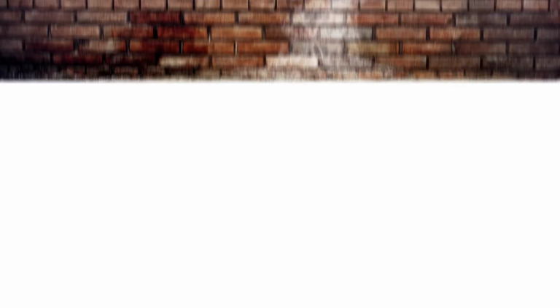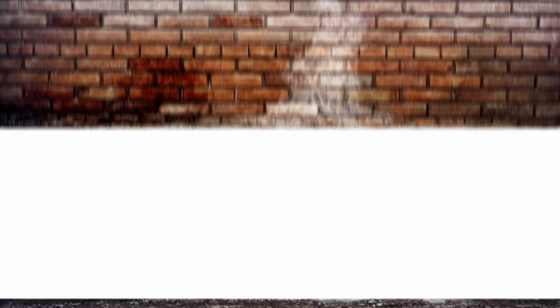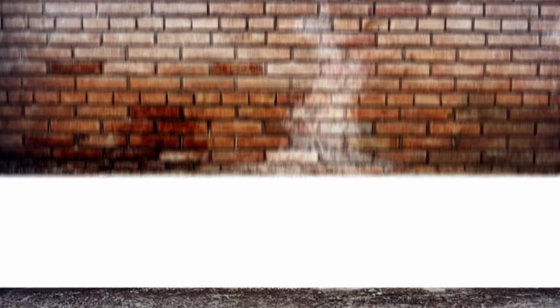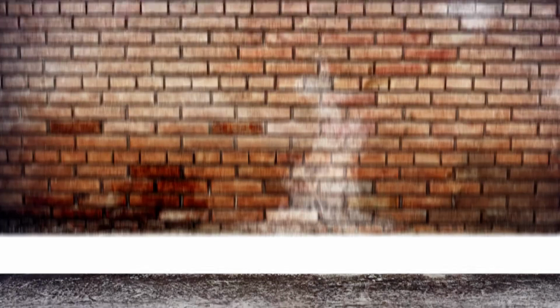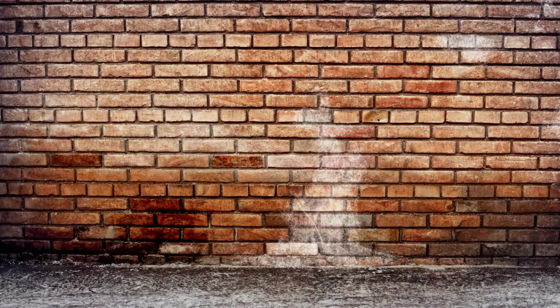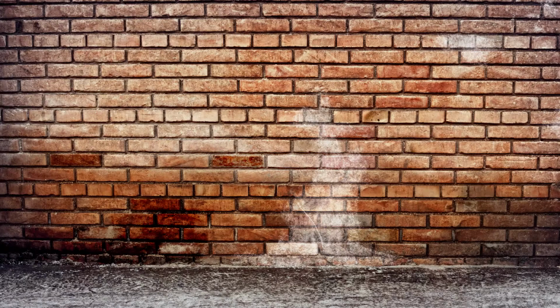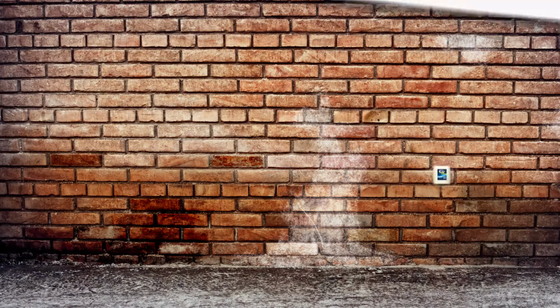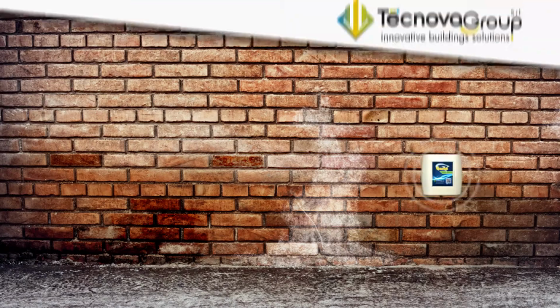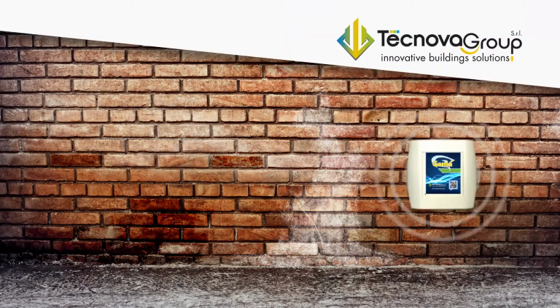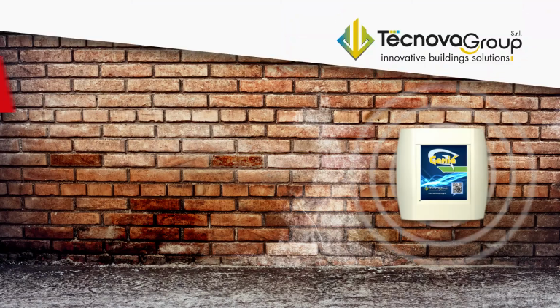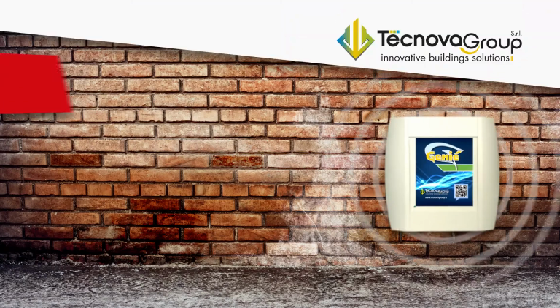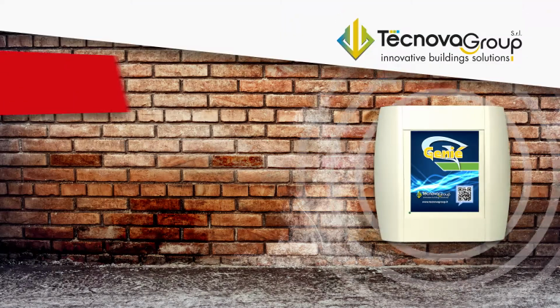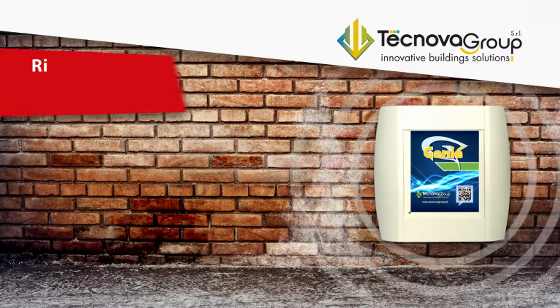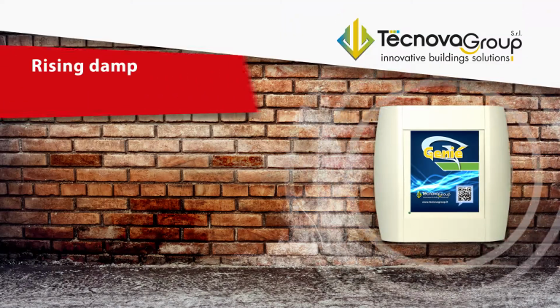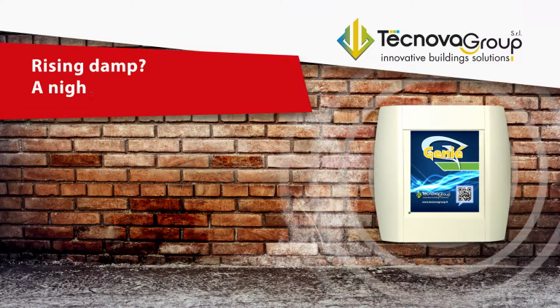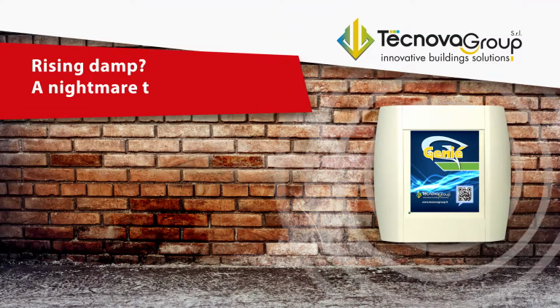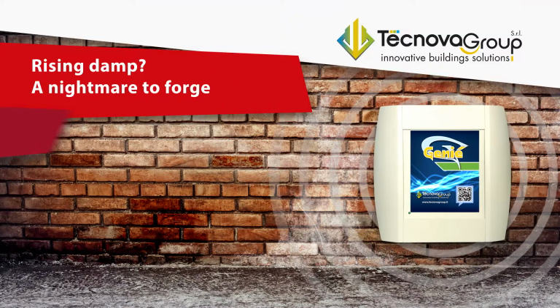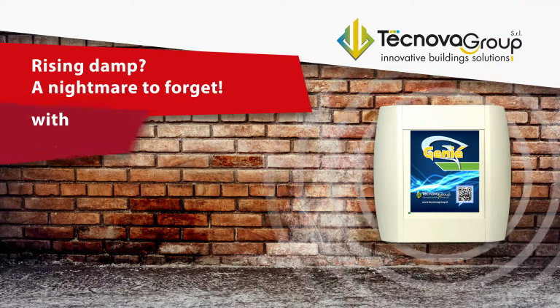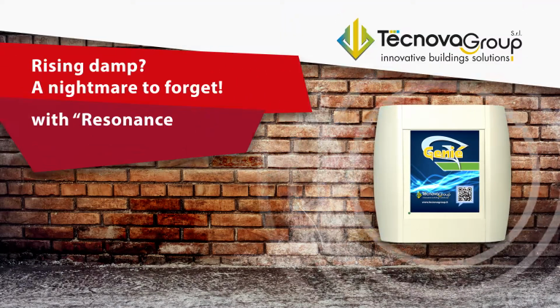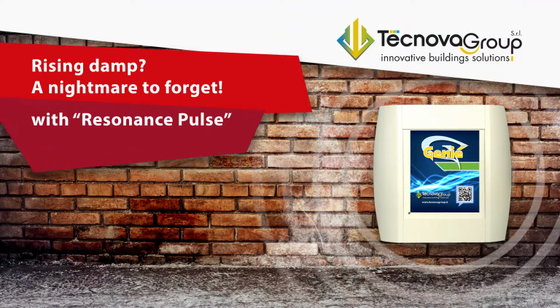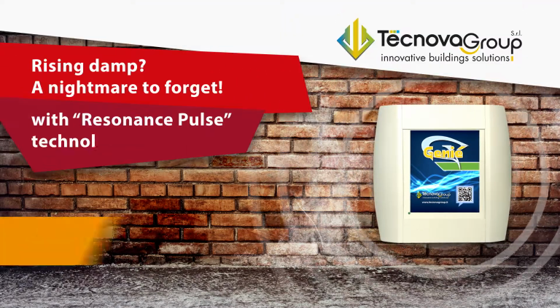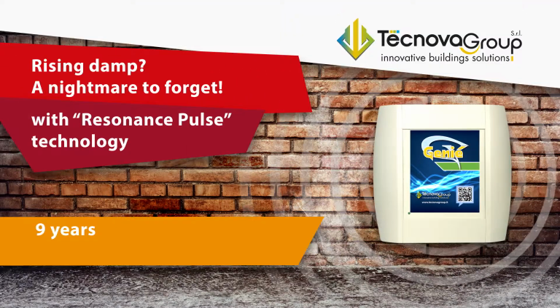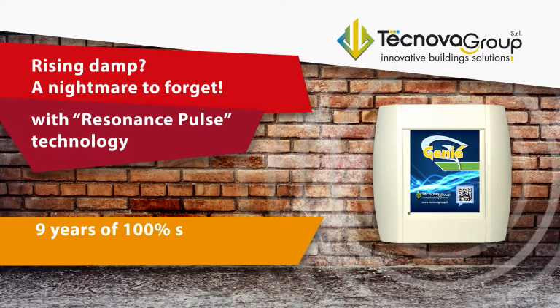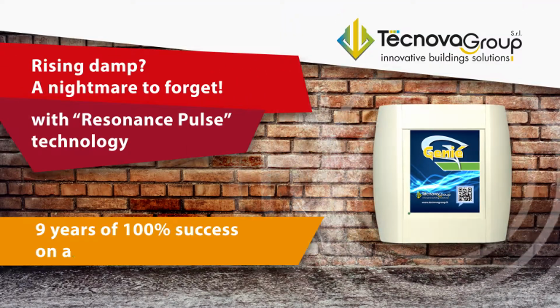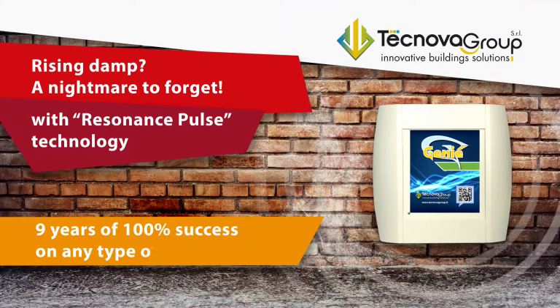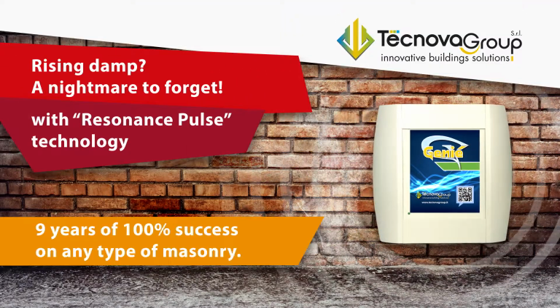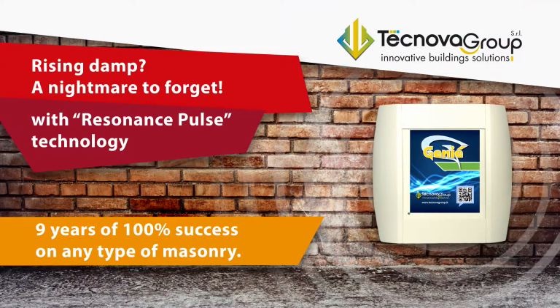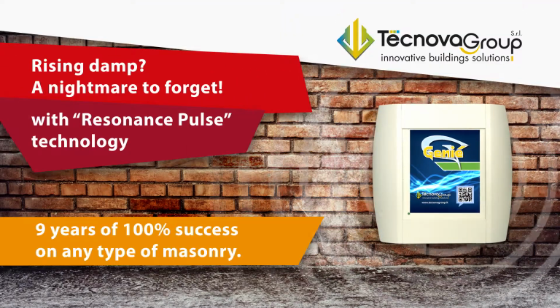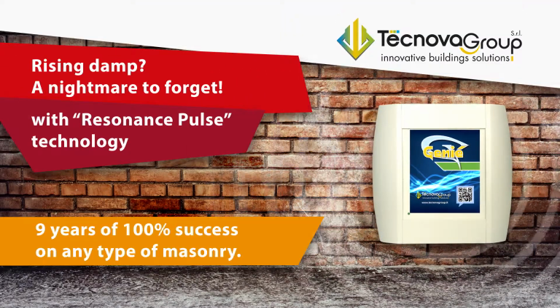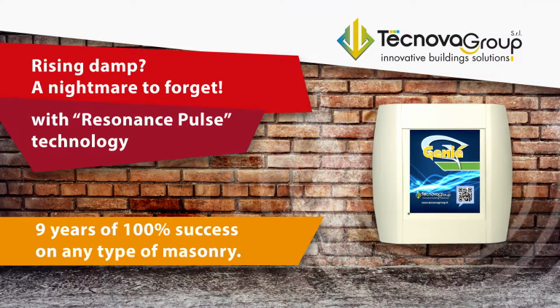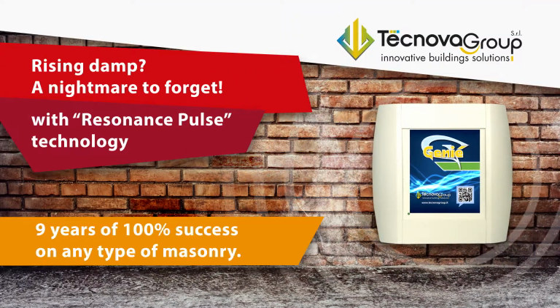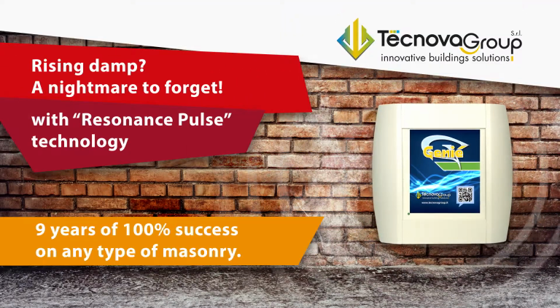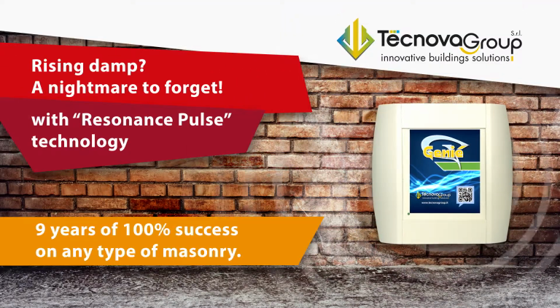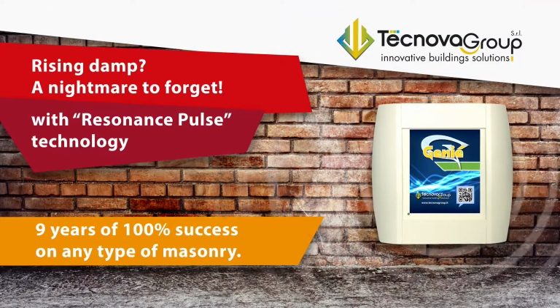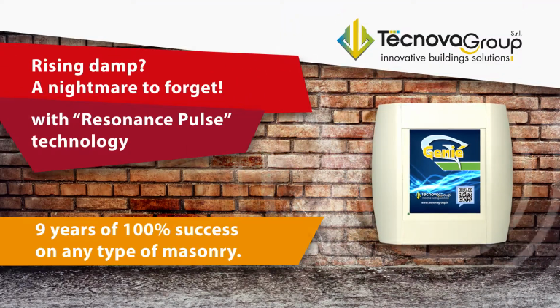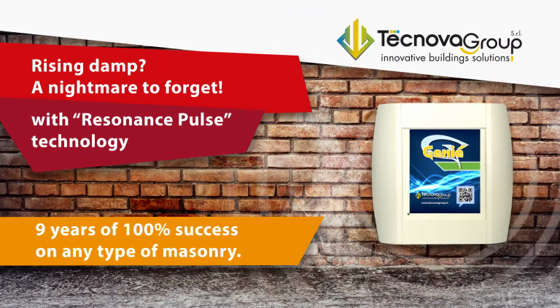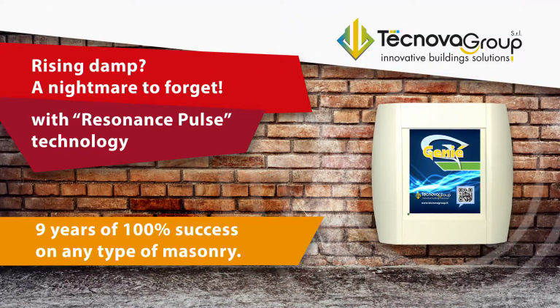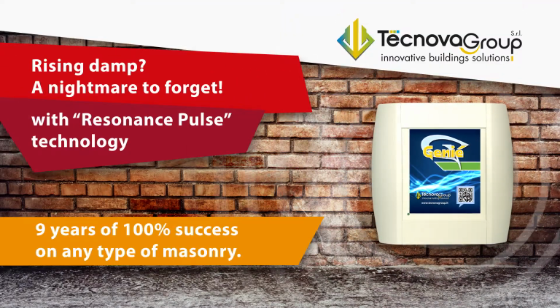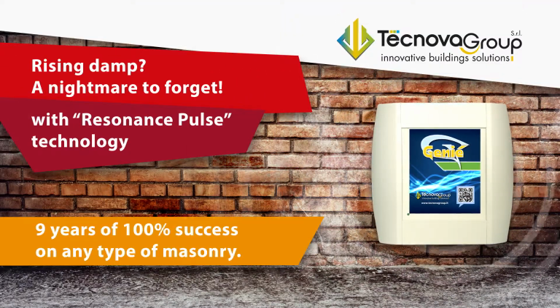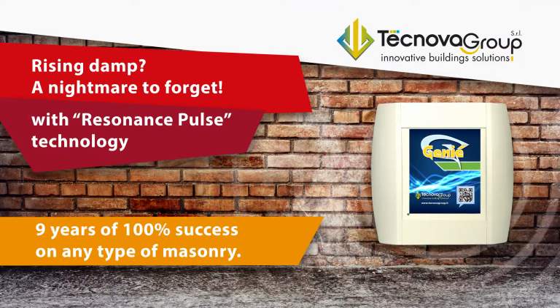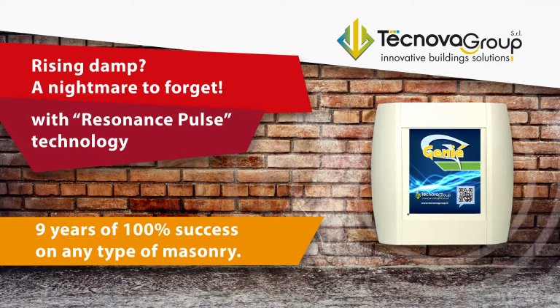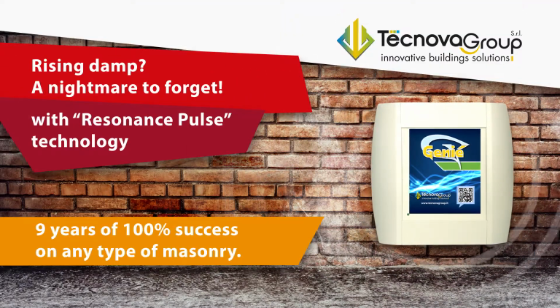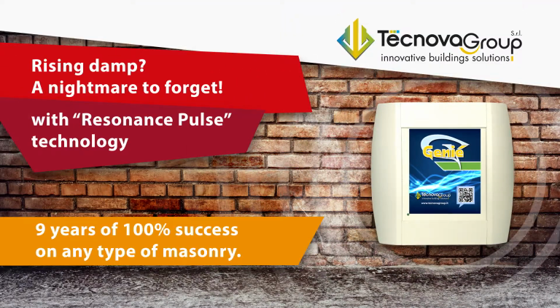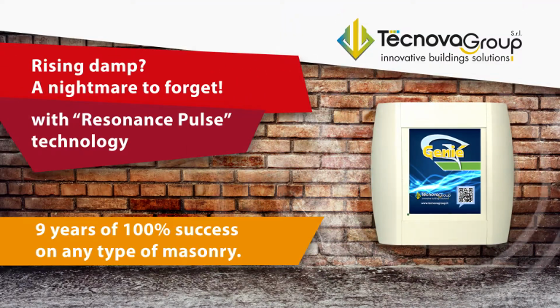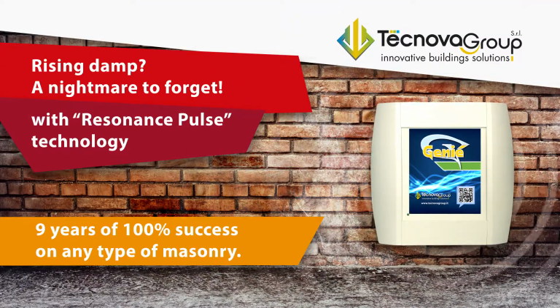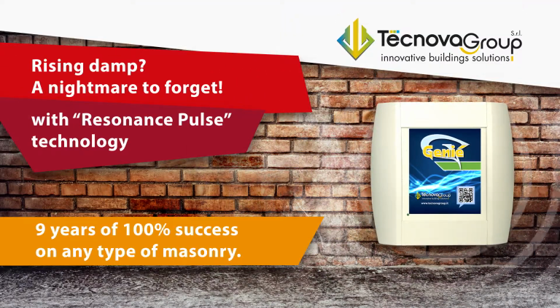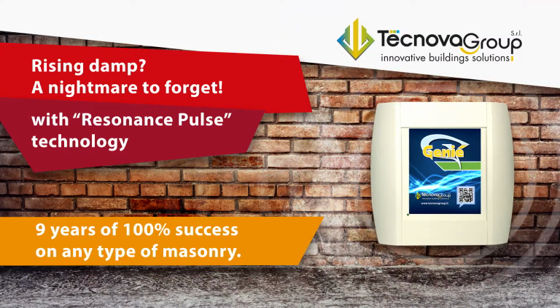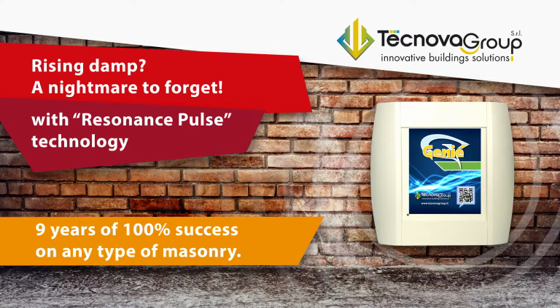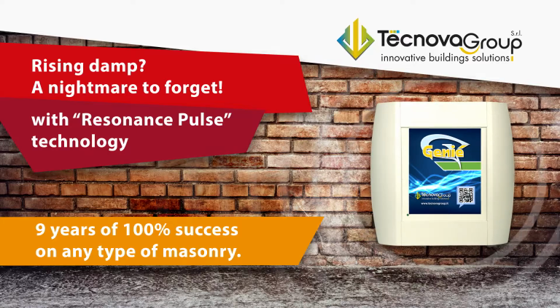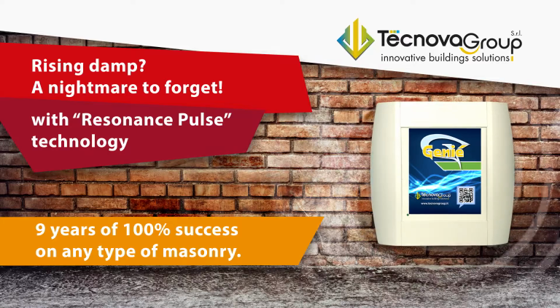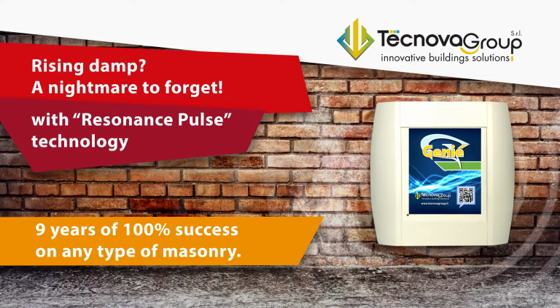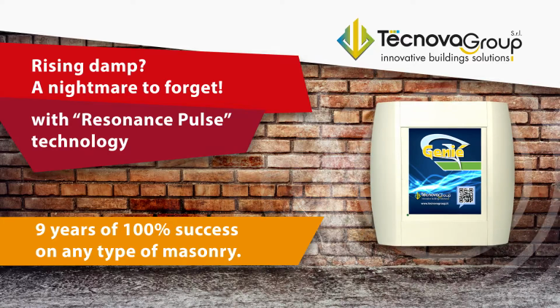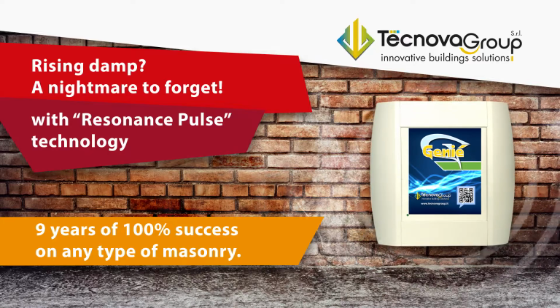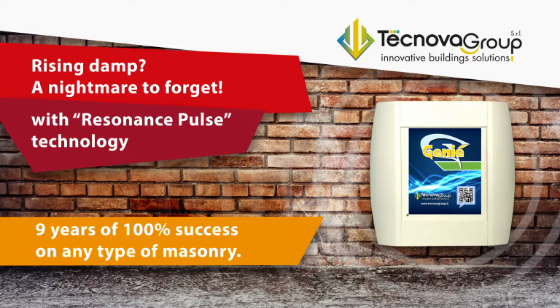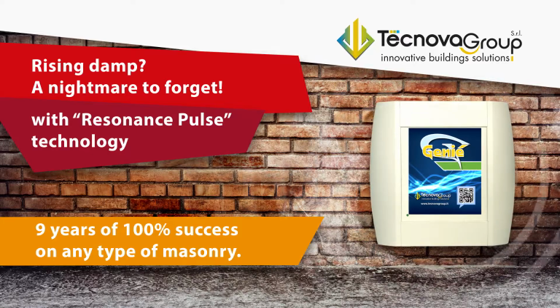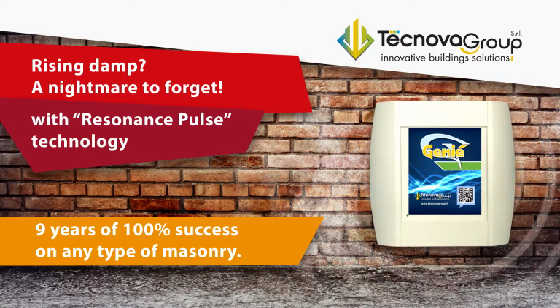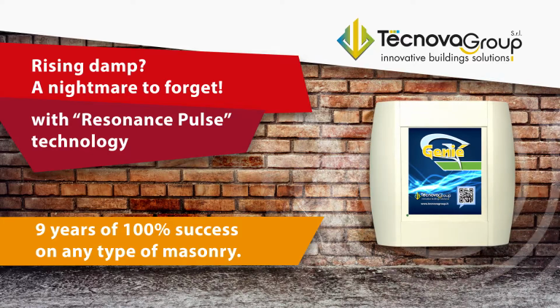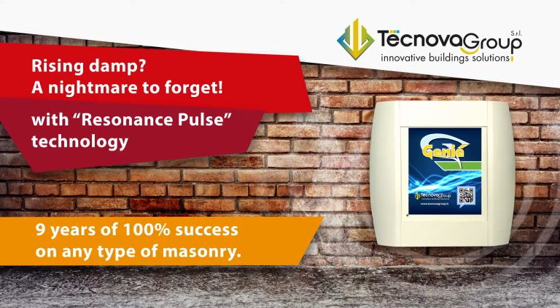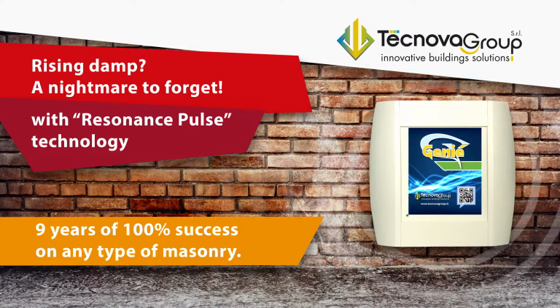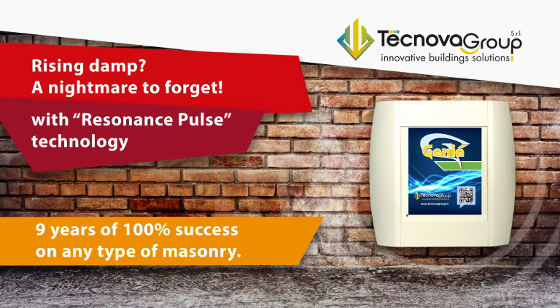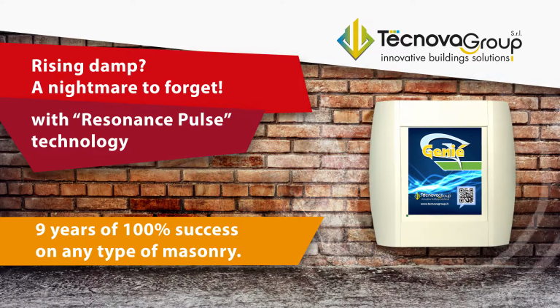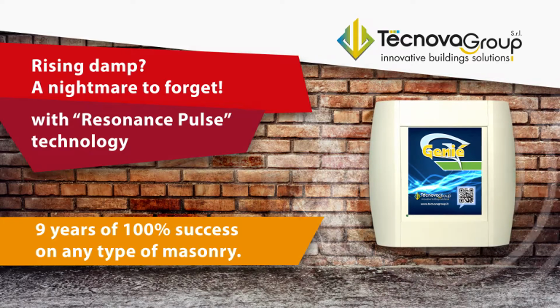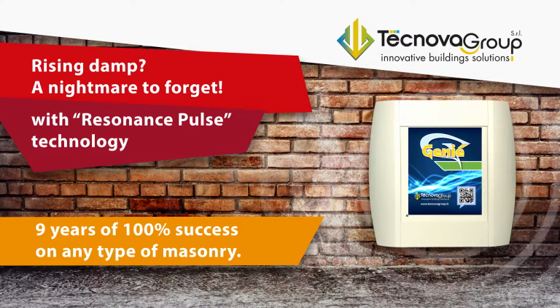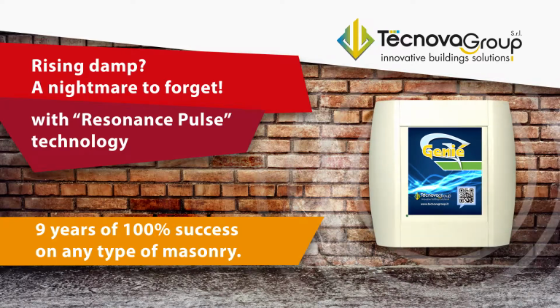Rising damp — problem solved — with the innovative strength of Technova Group and the ingenious simplicity of GENI.